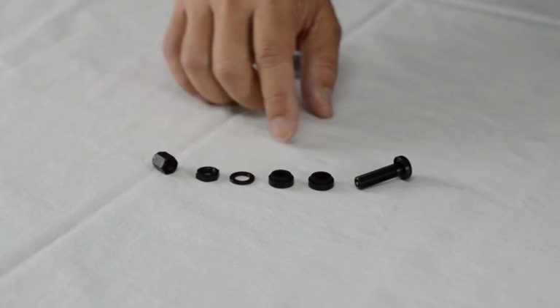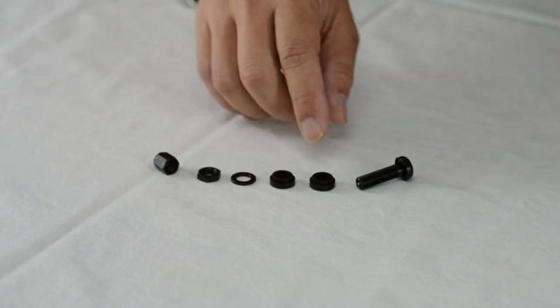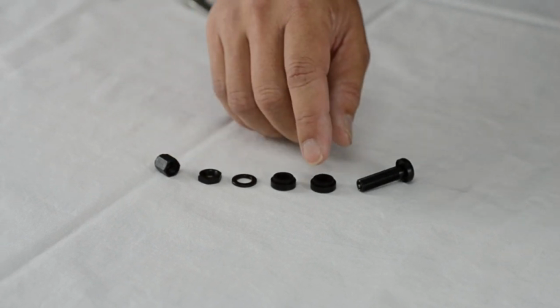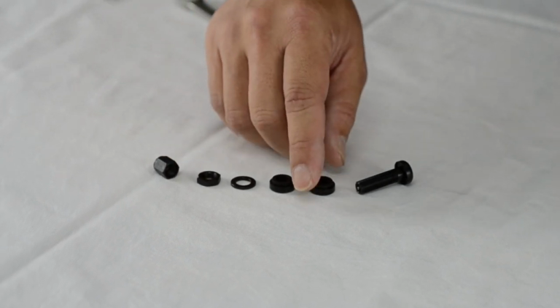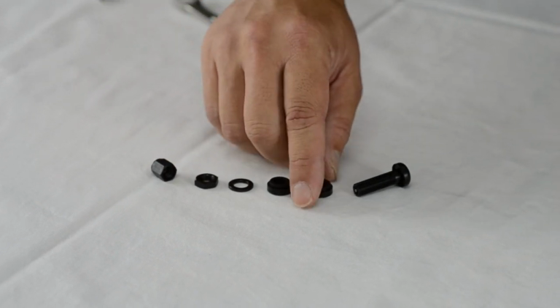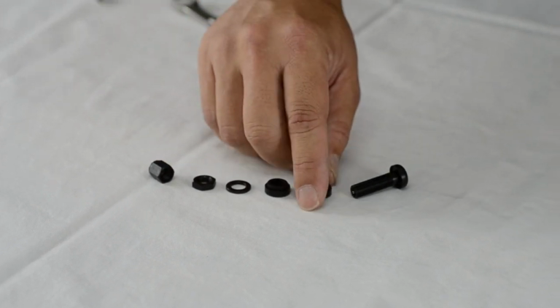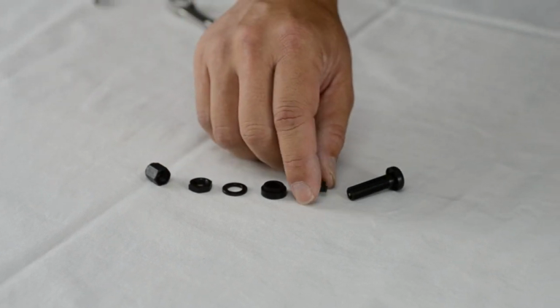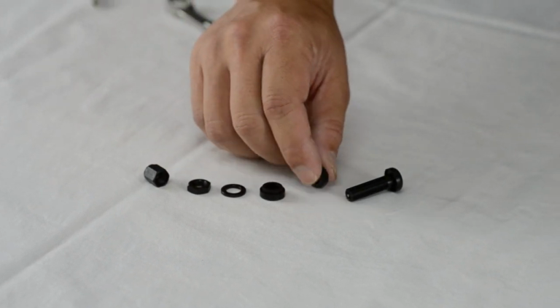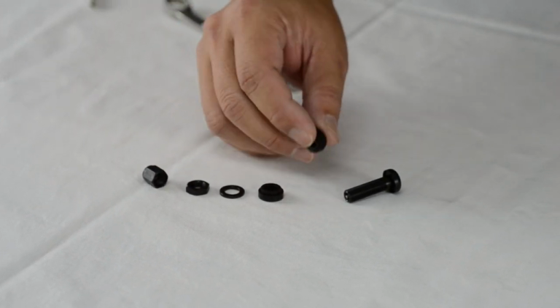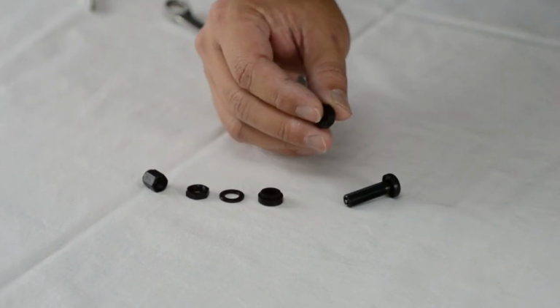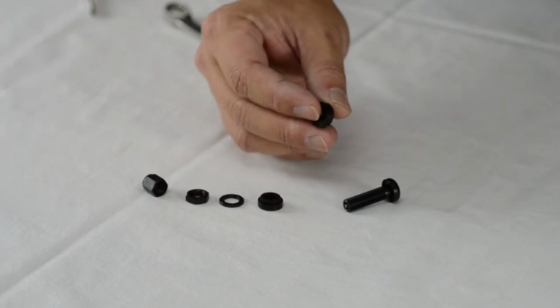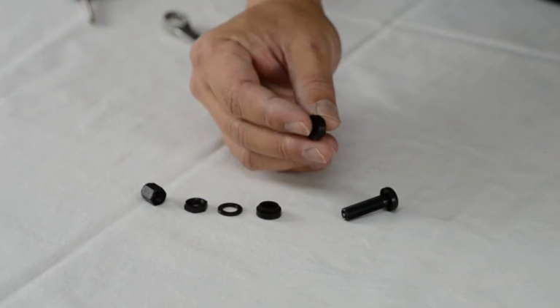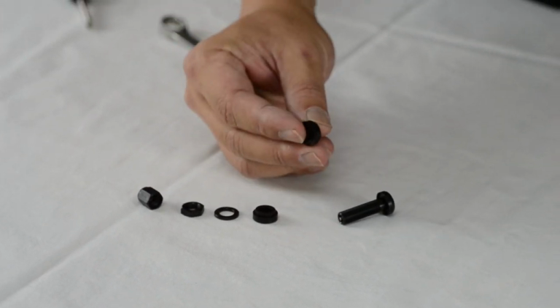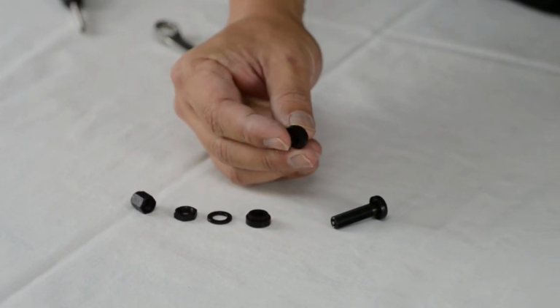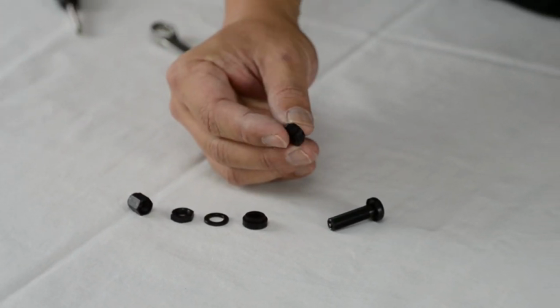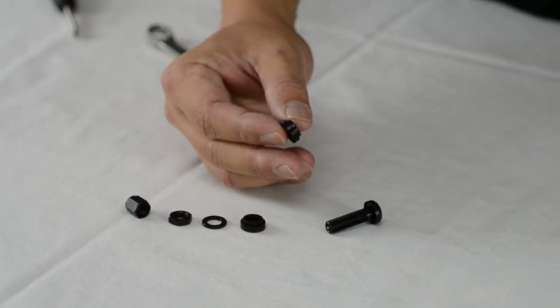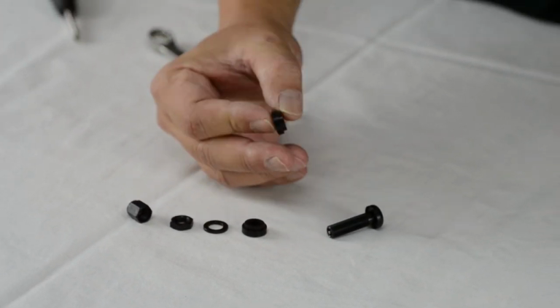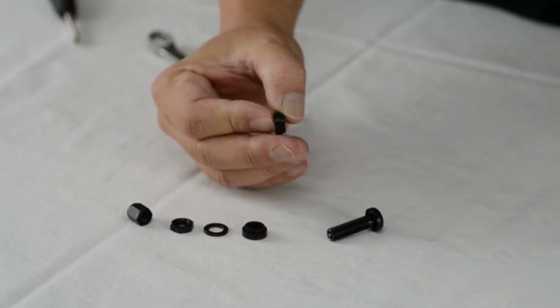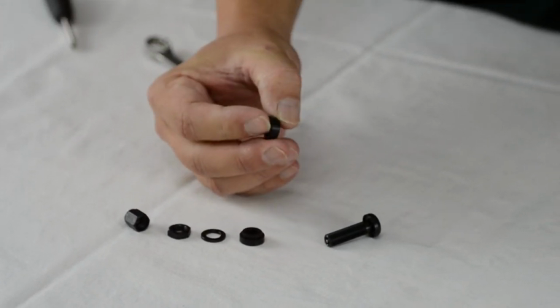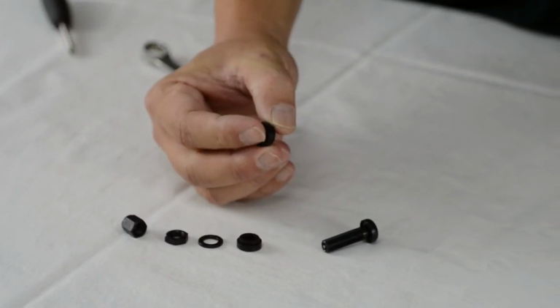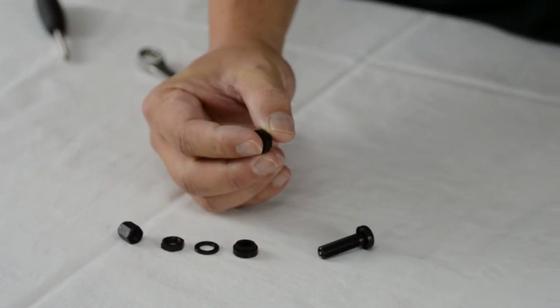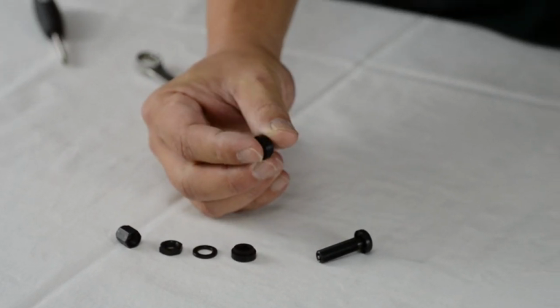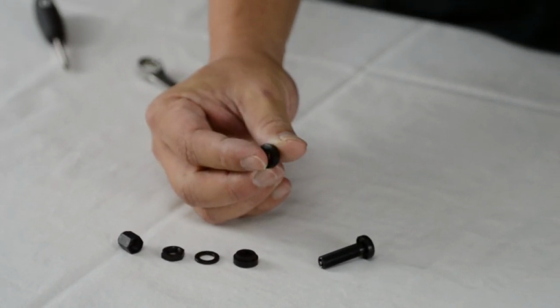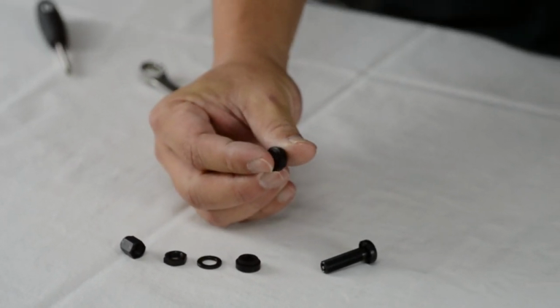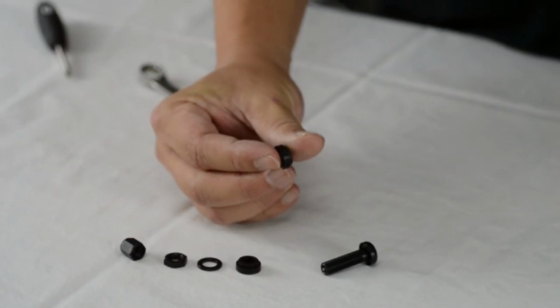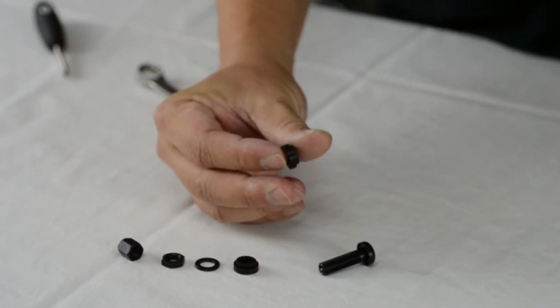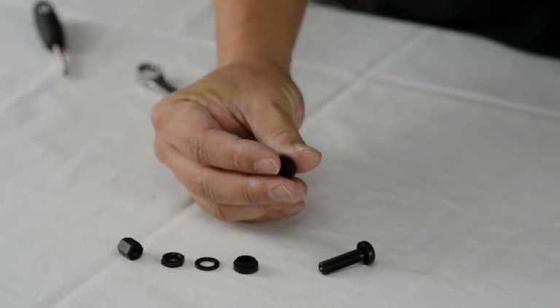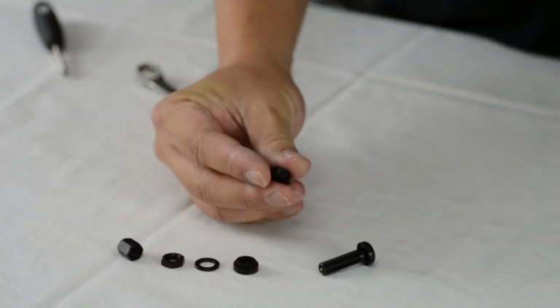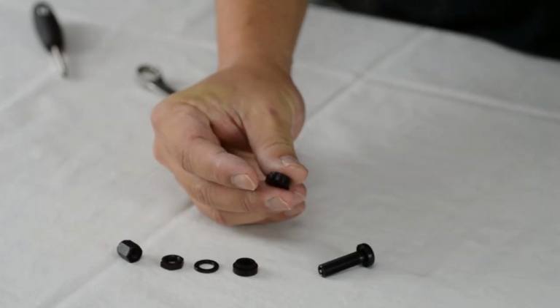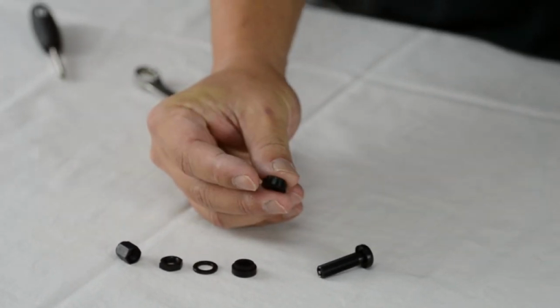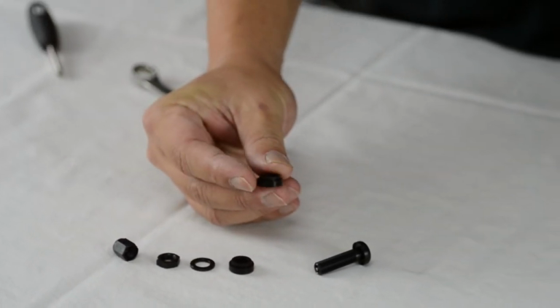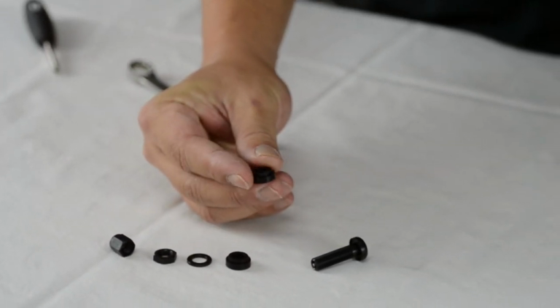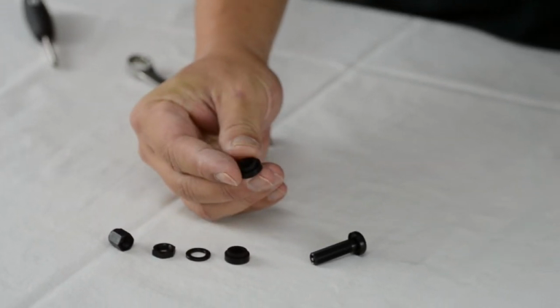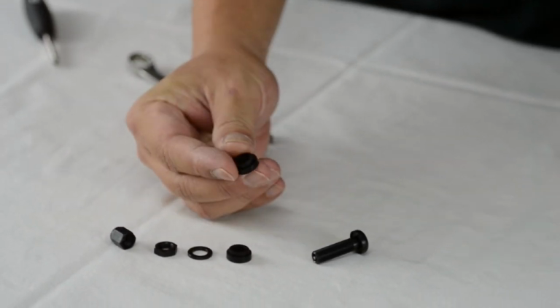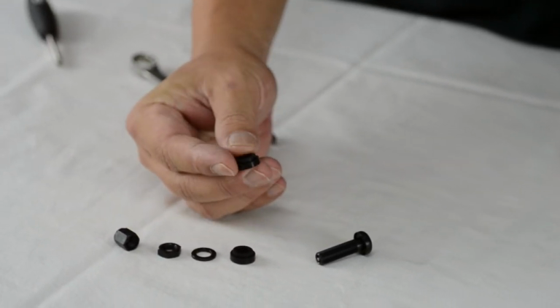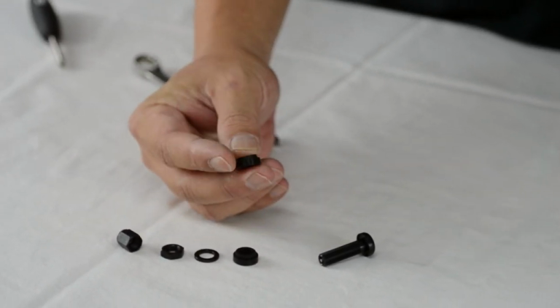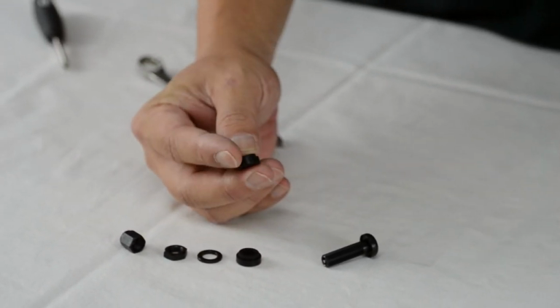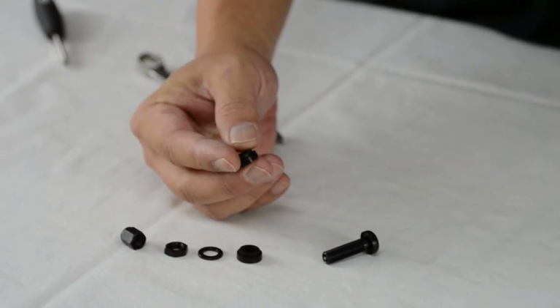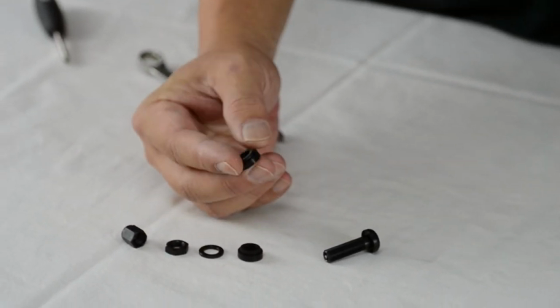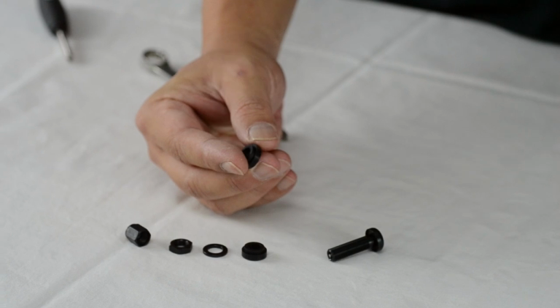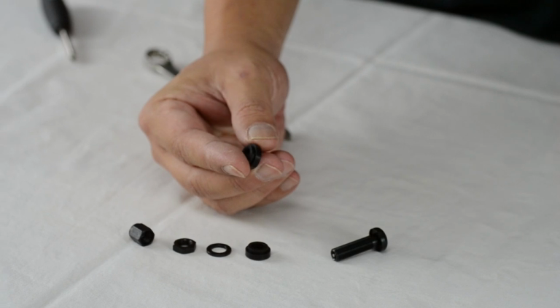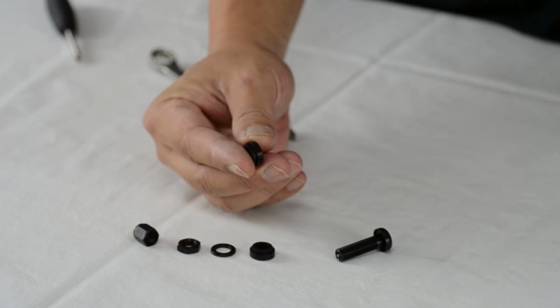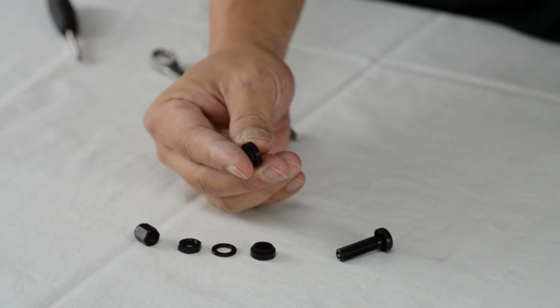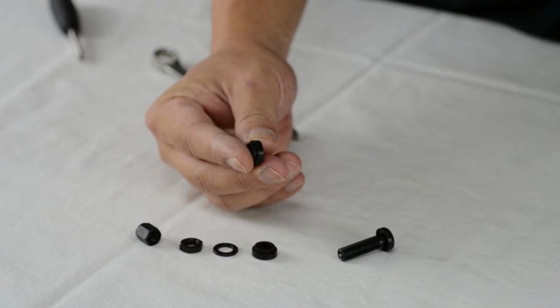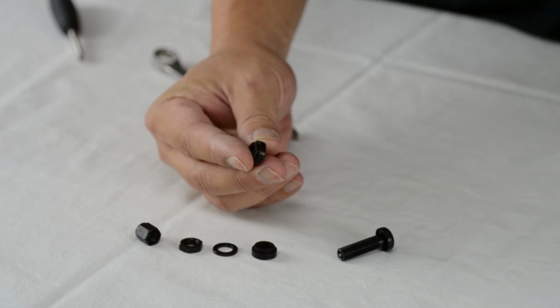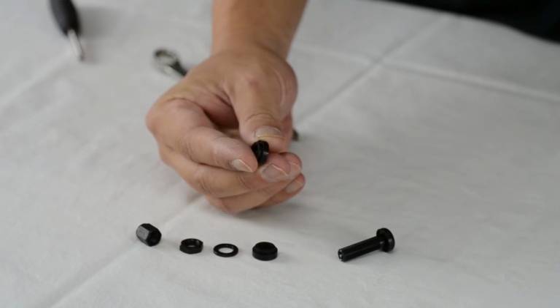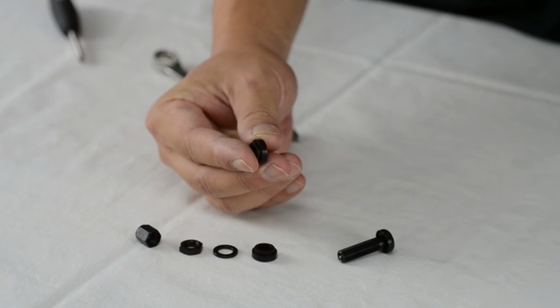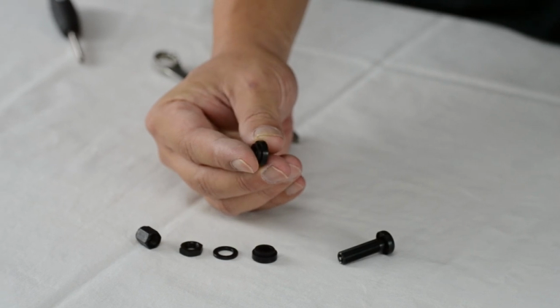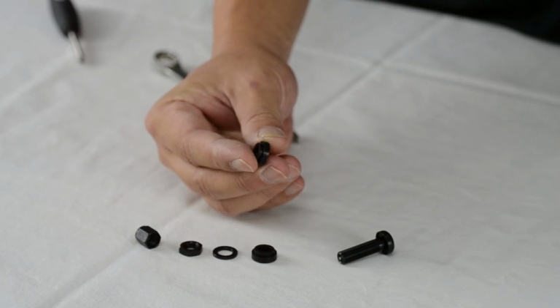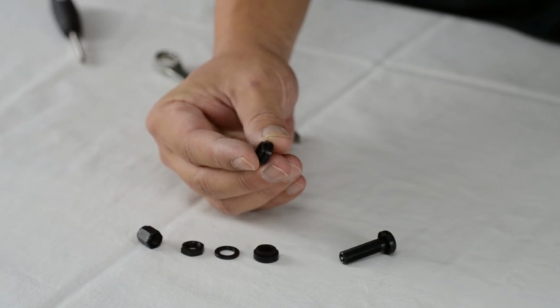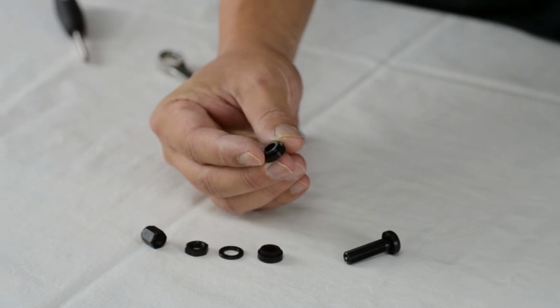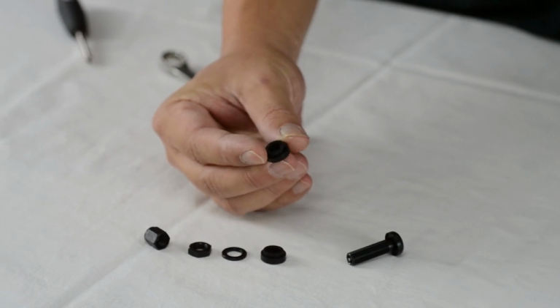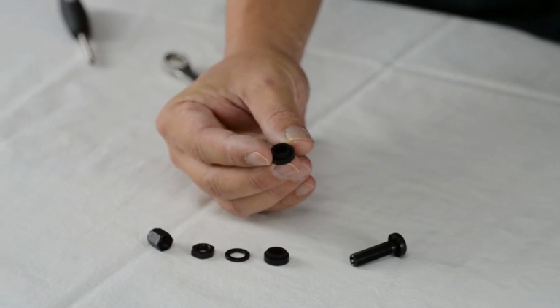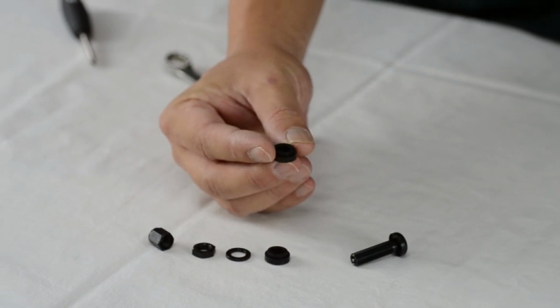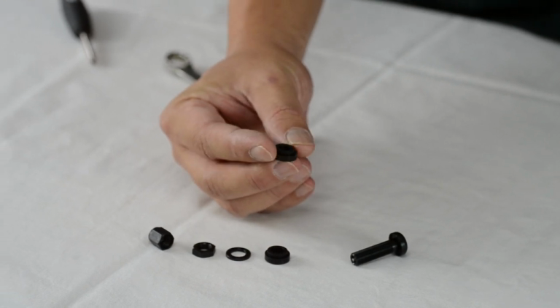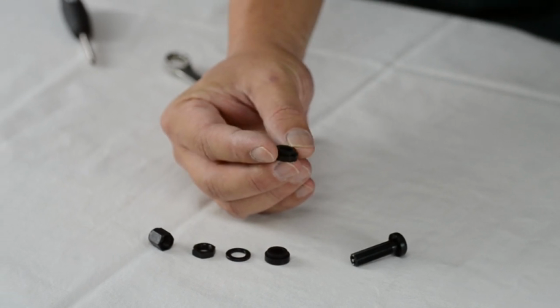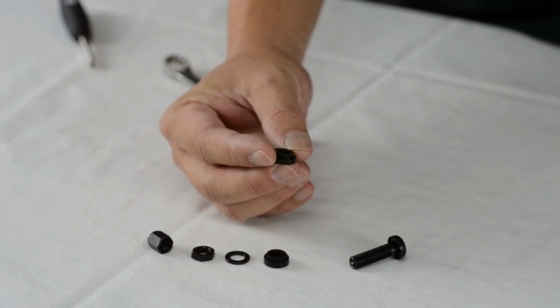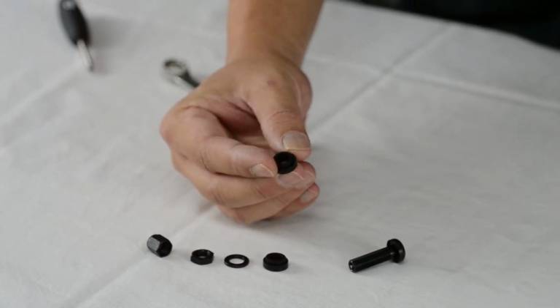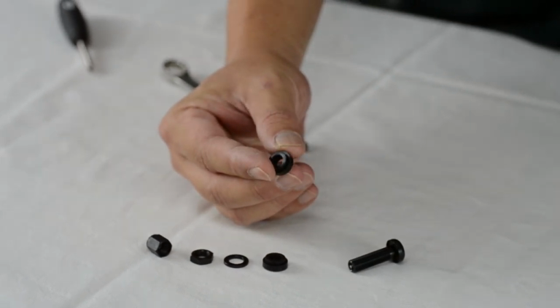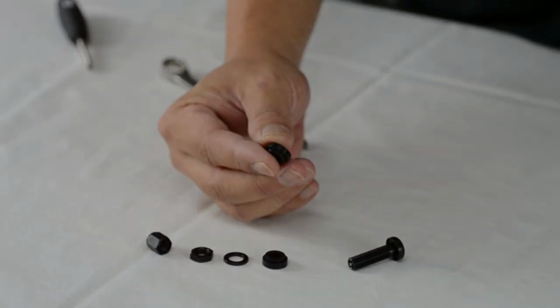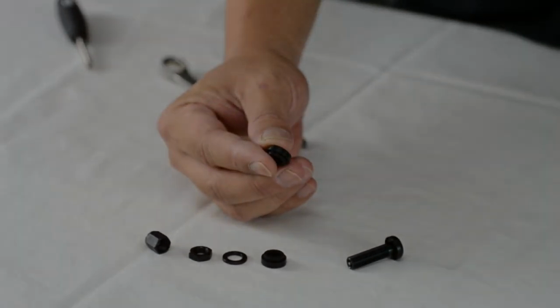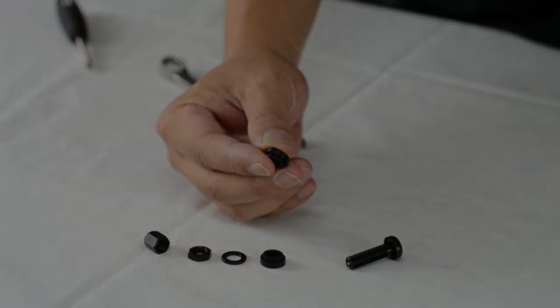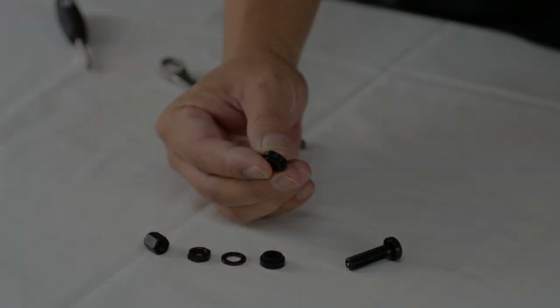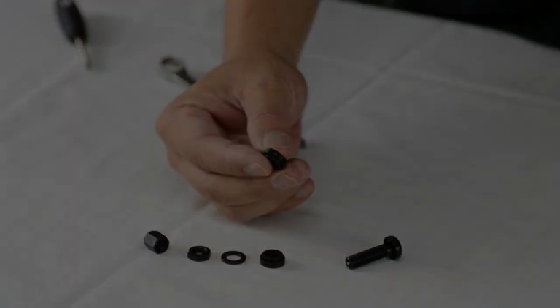You want to make sure to examine the rubber grommets and confirm they are in good condition — no rips or cuts in them before installation.